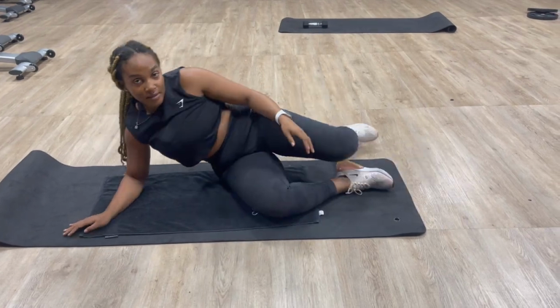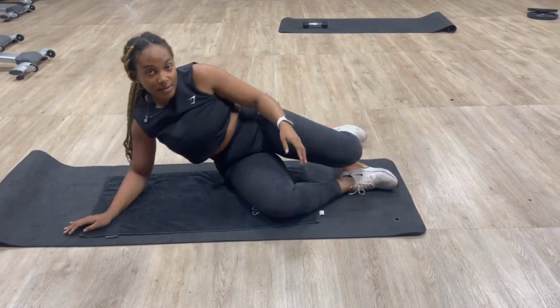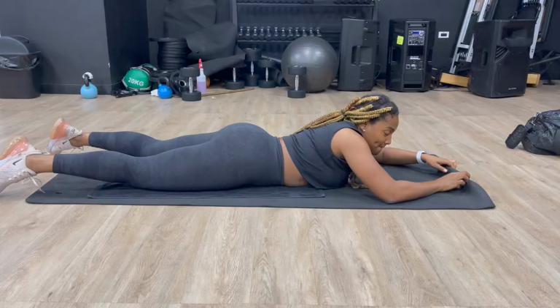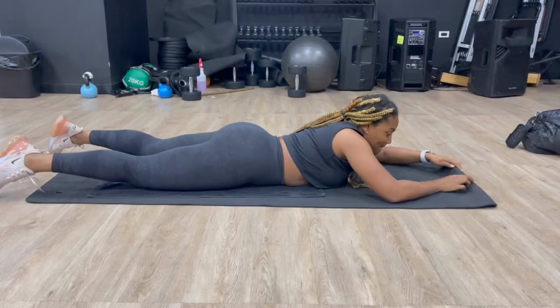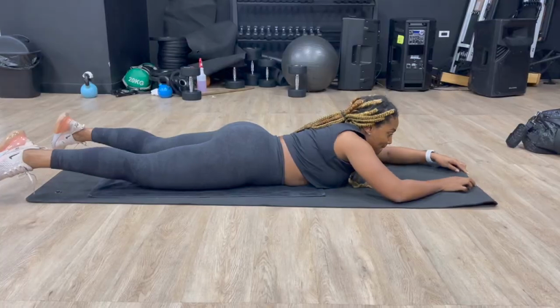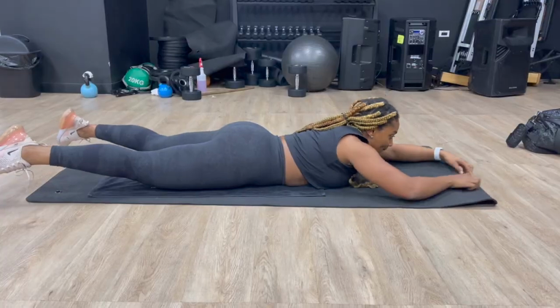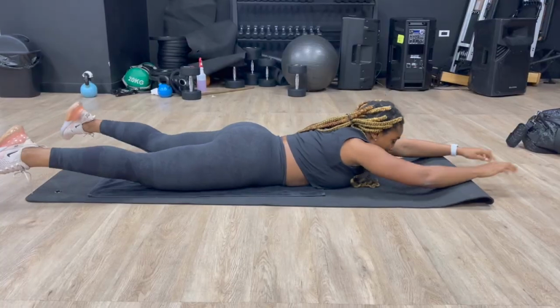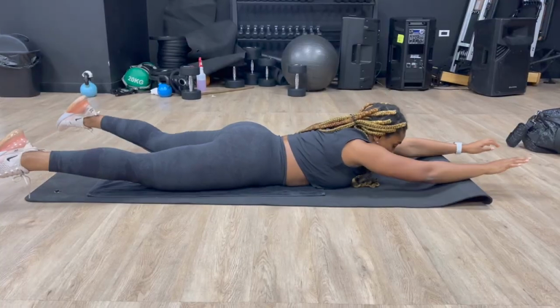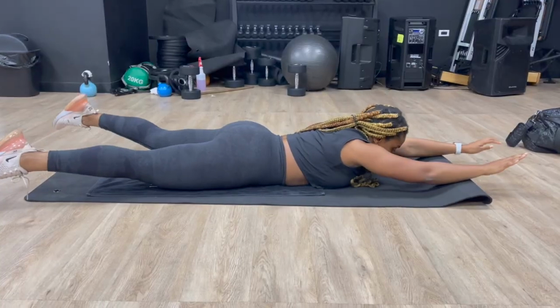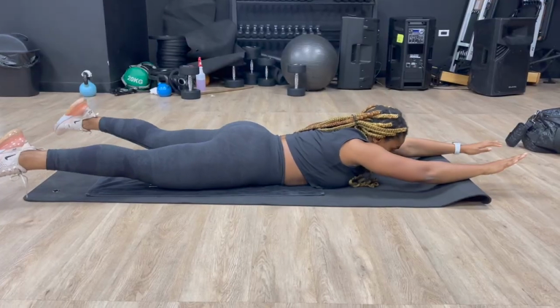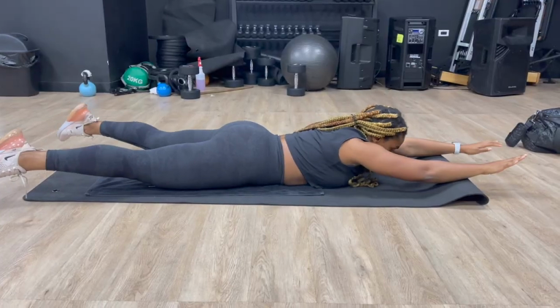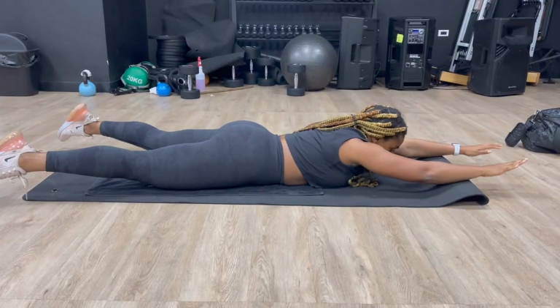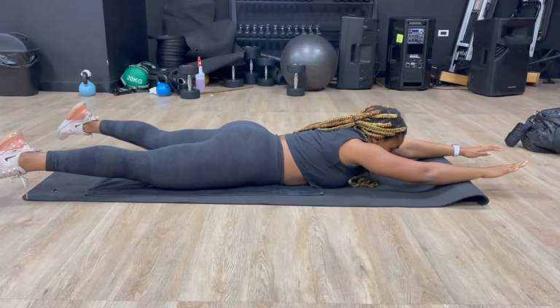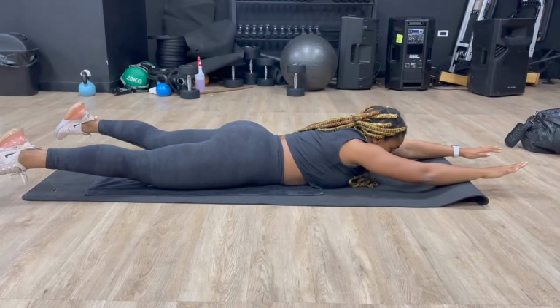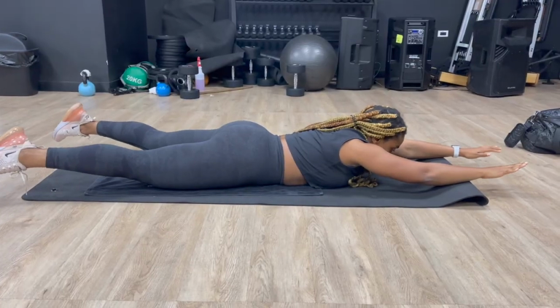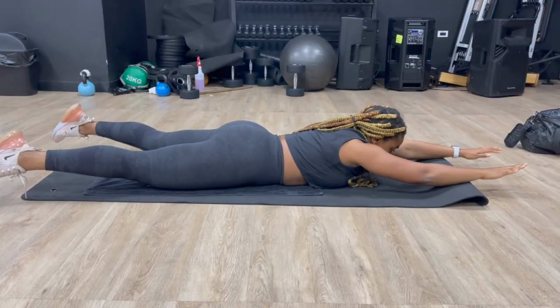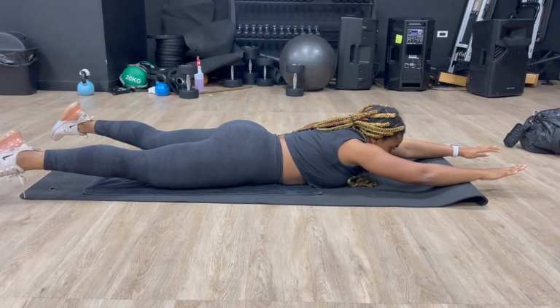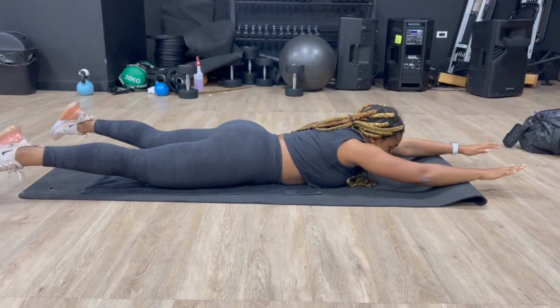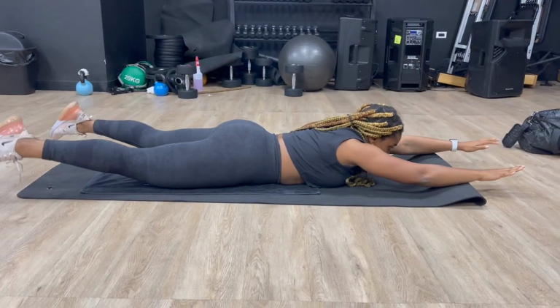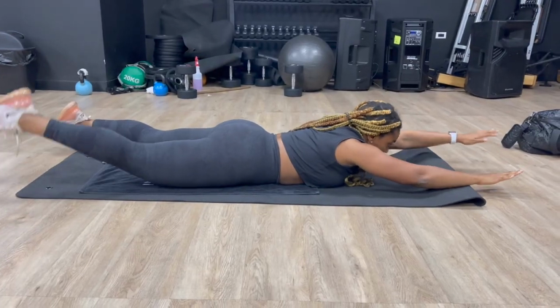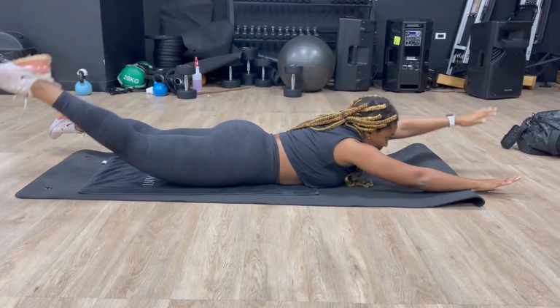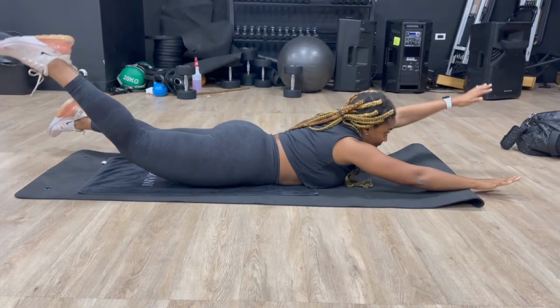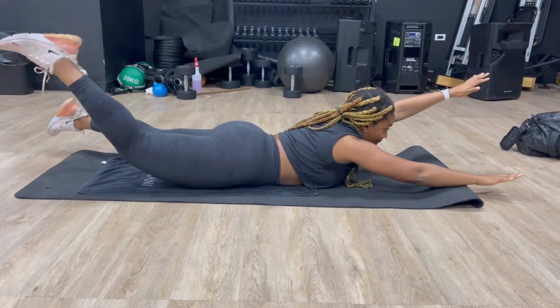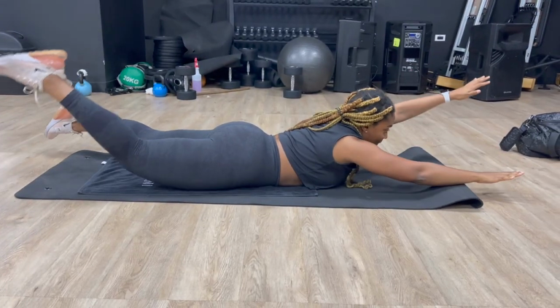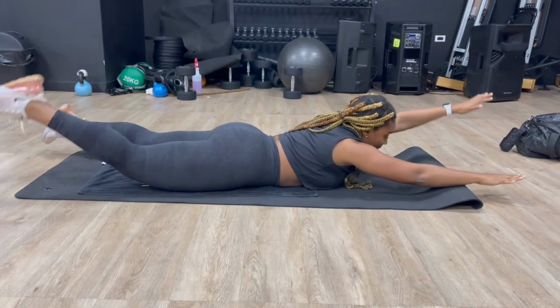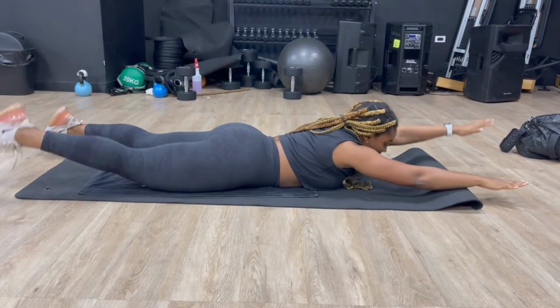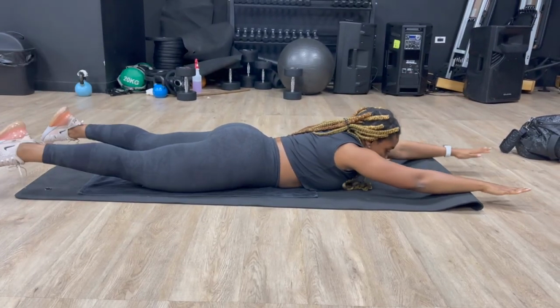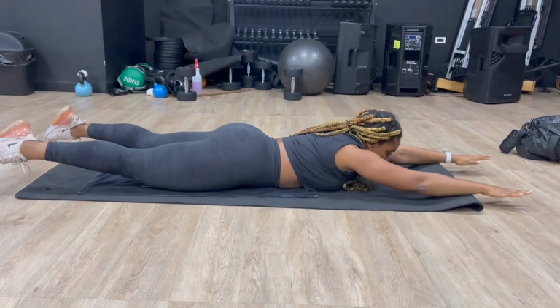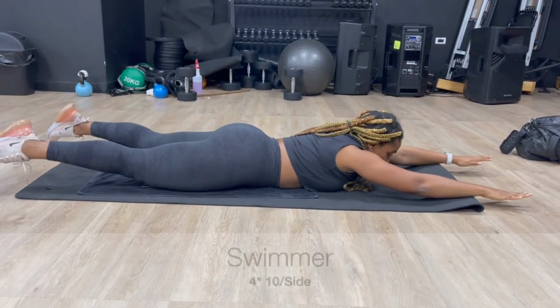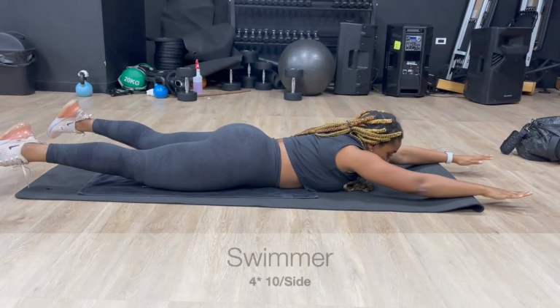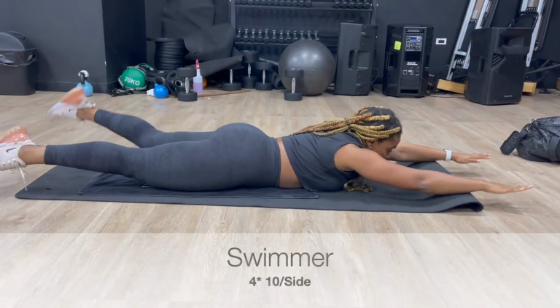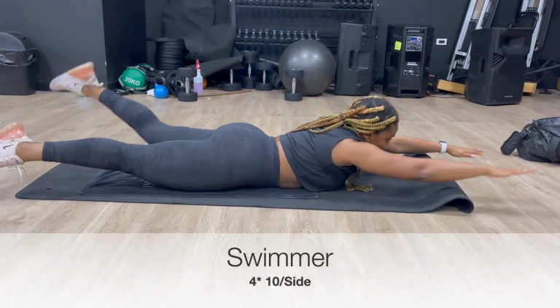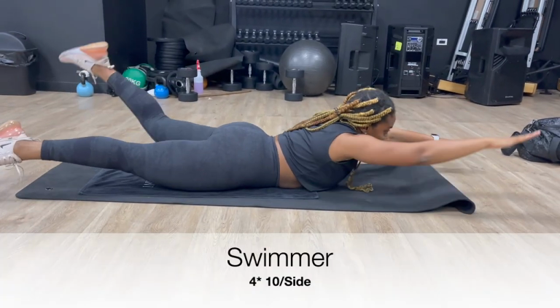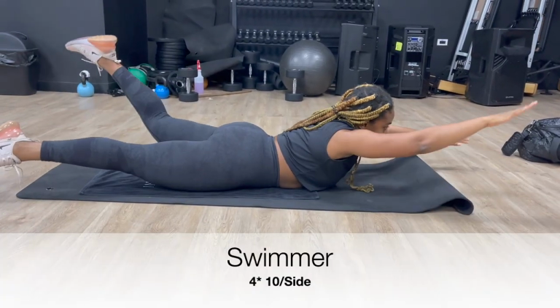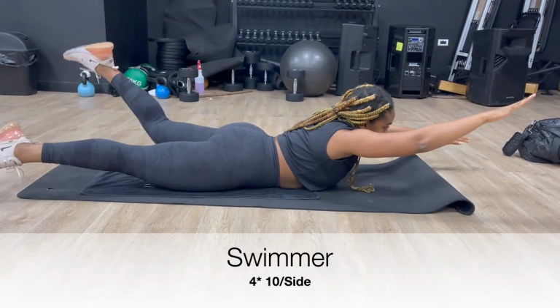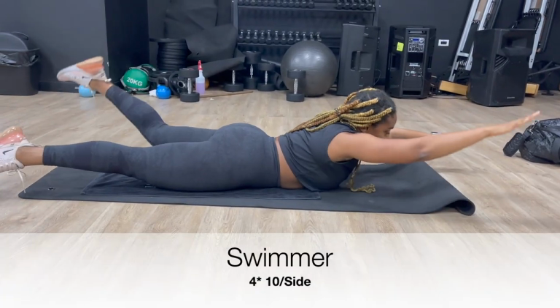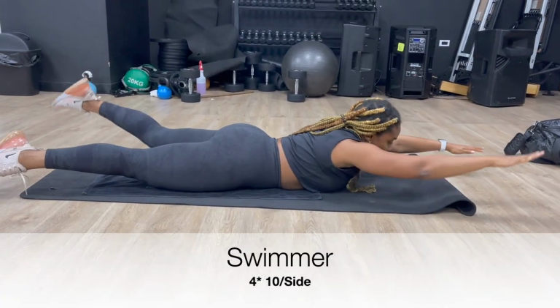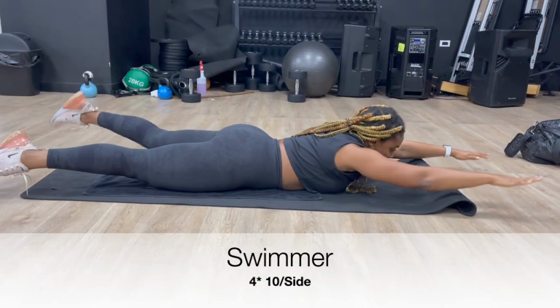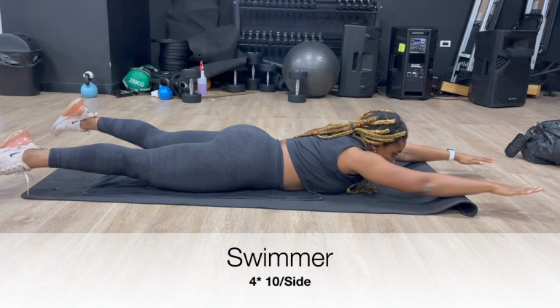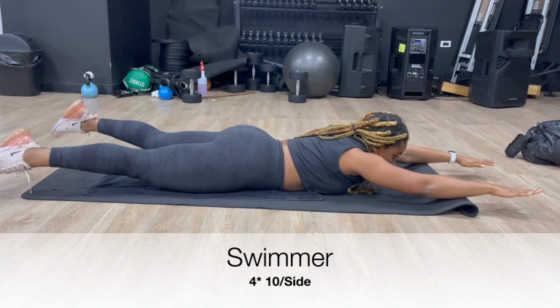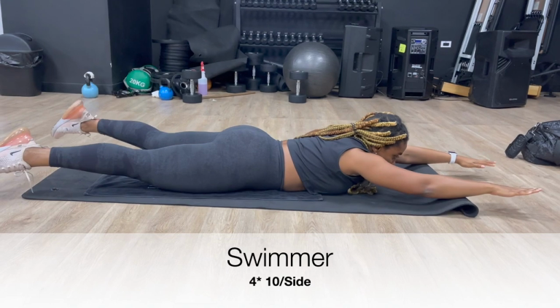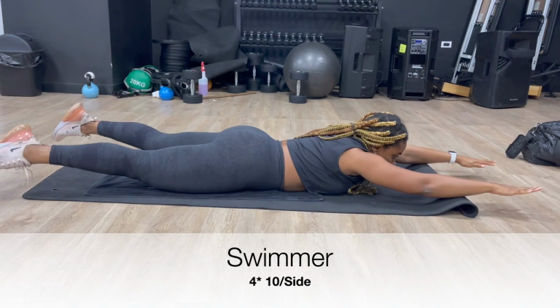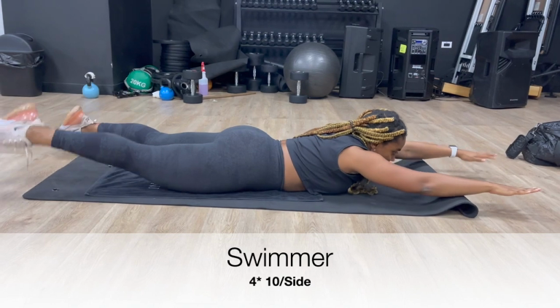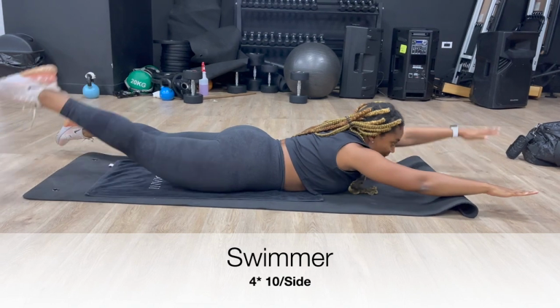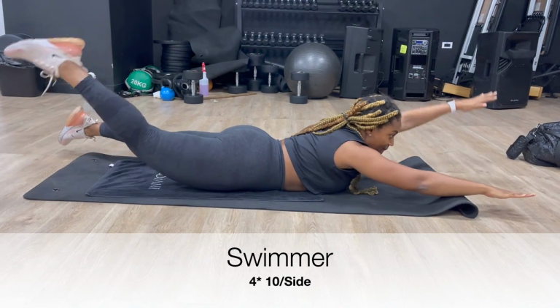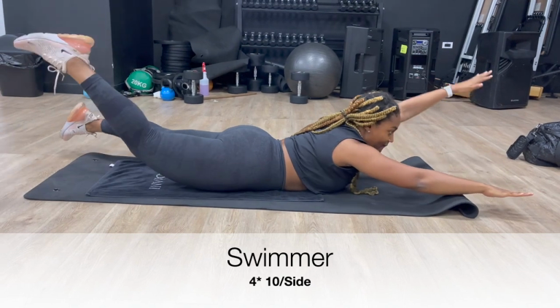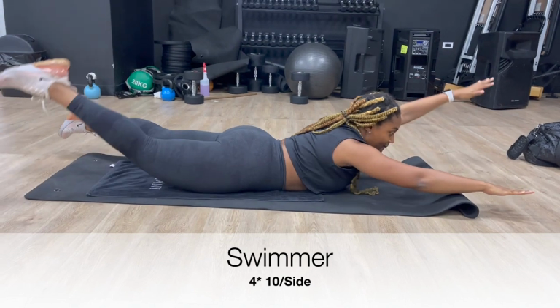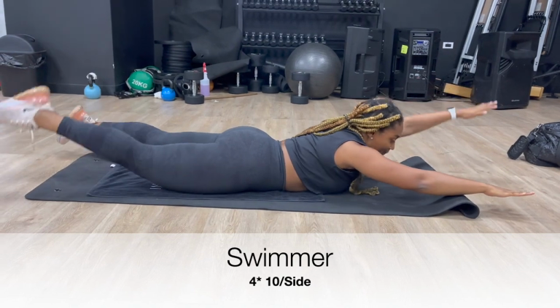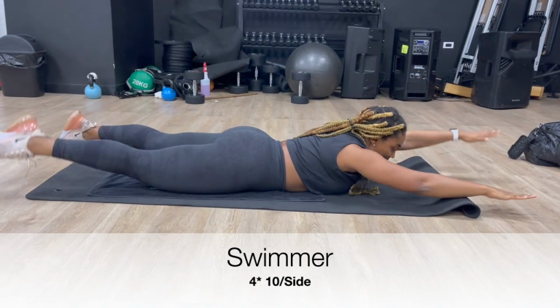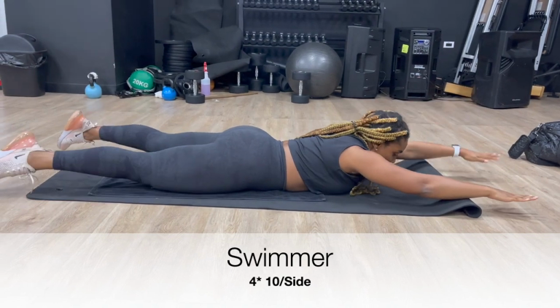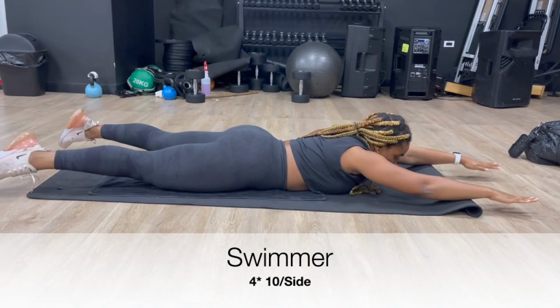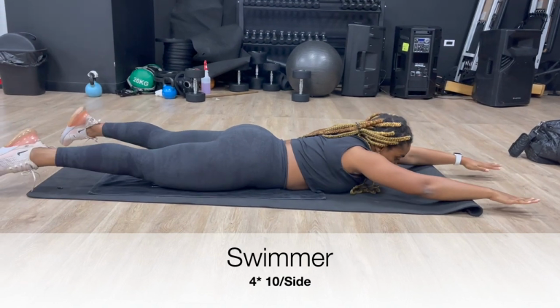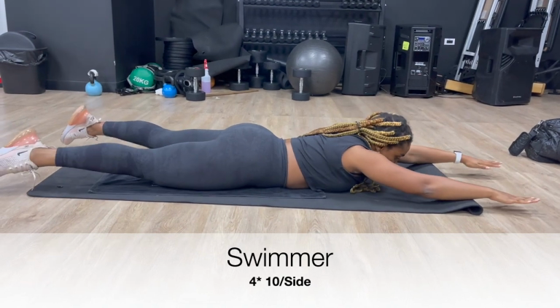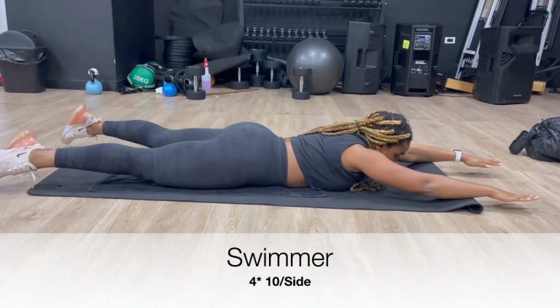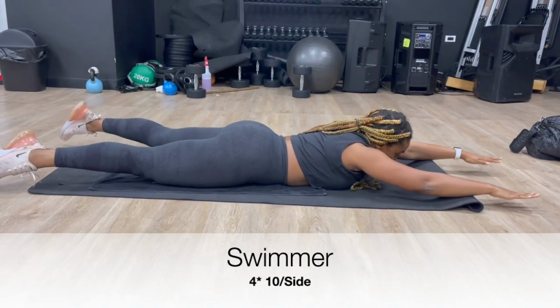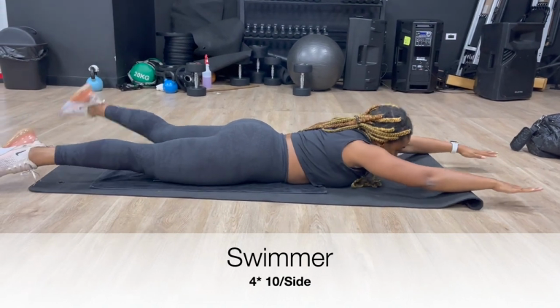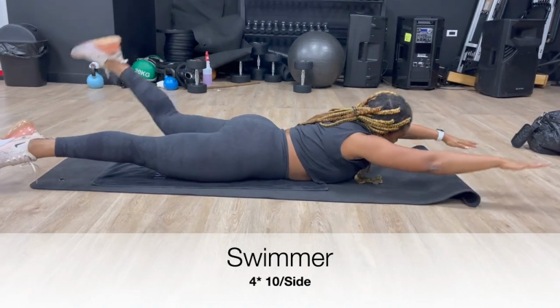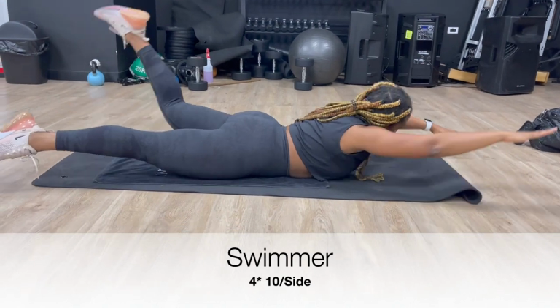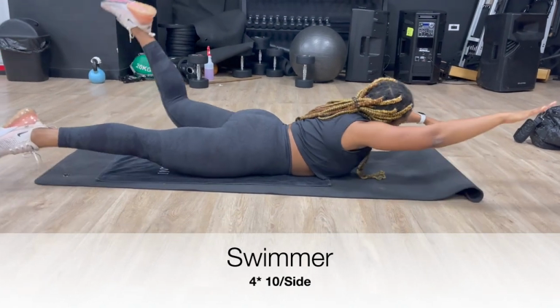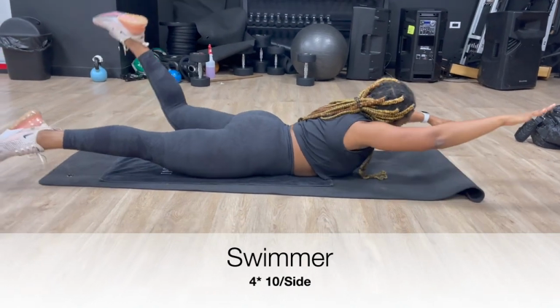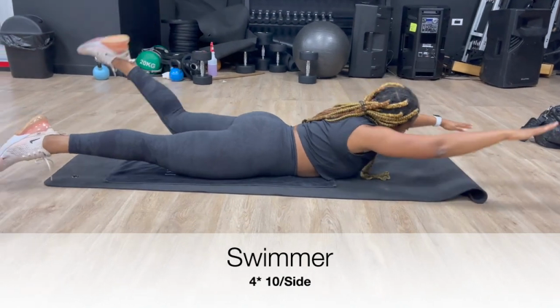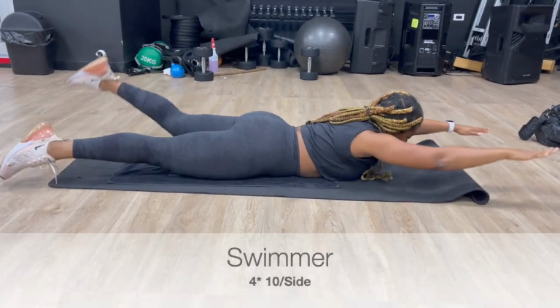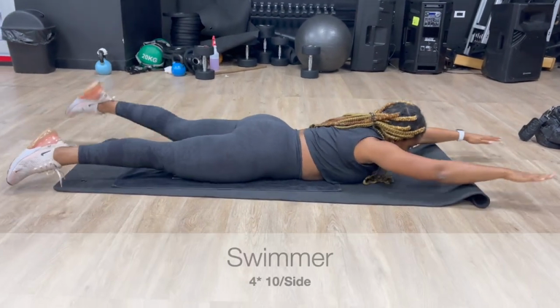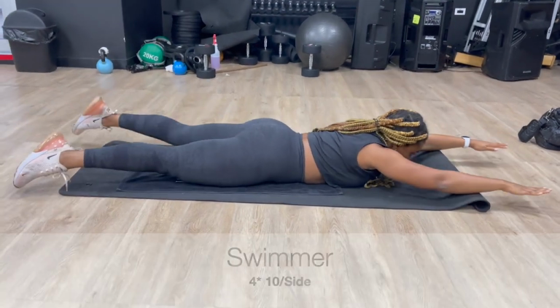Moving on to some swimmers — we're going to be doing 10 on each side for 4 sets.